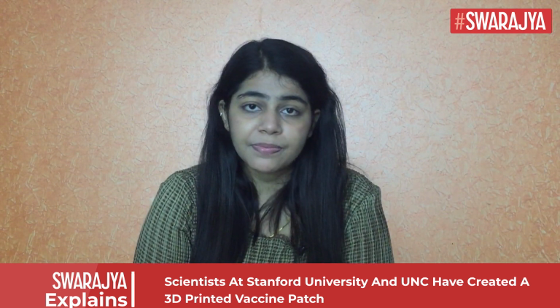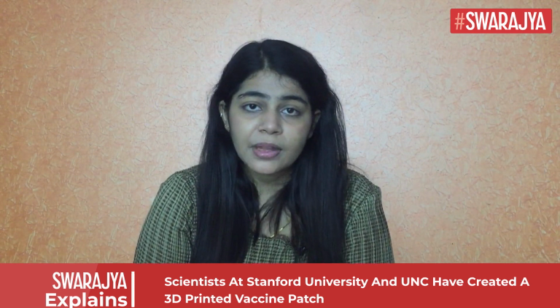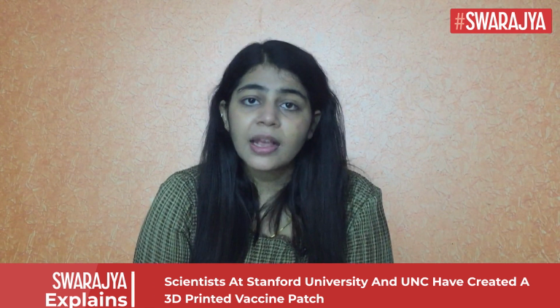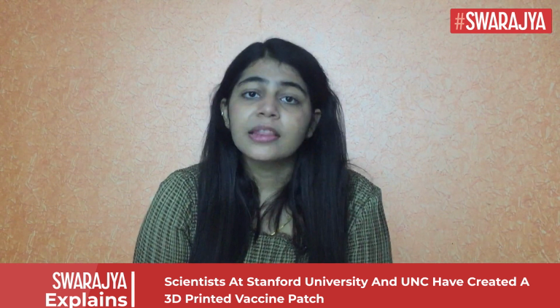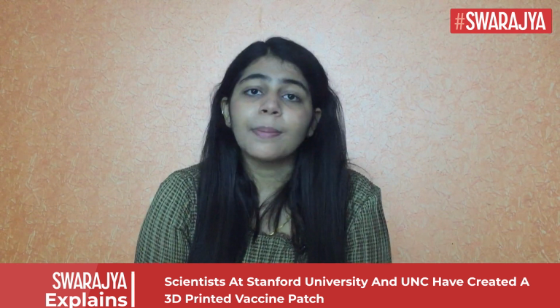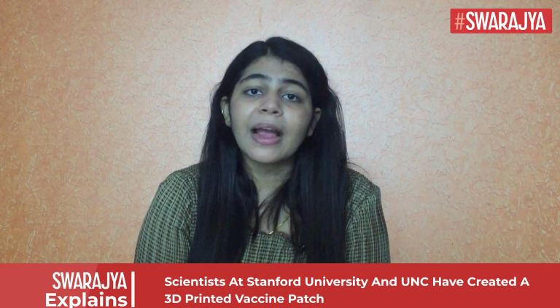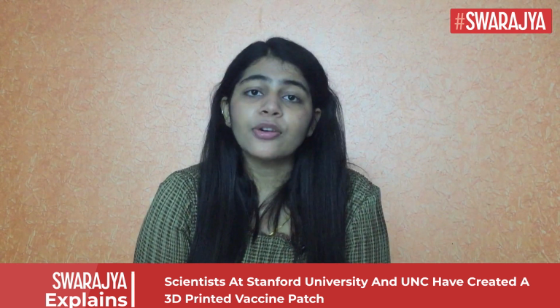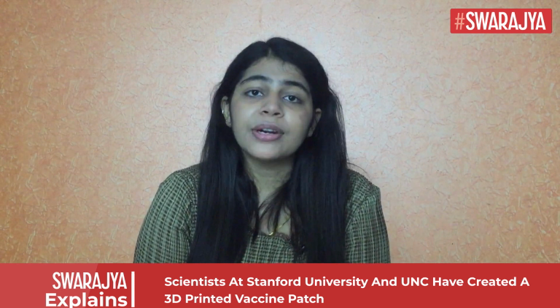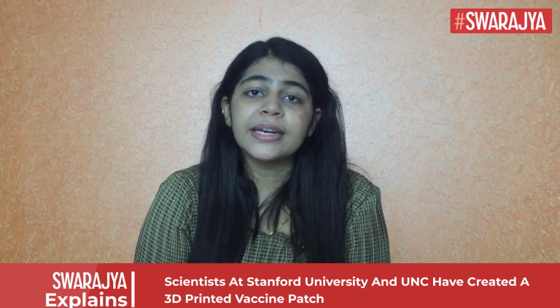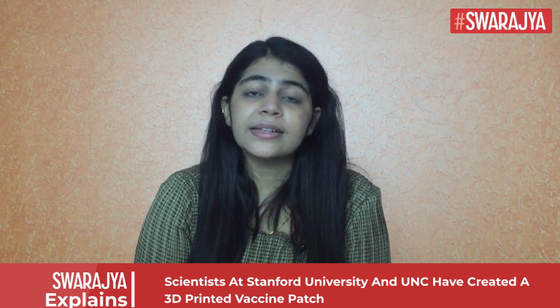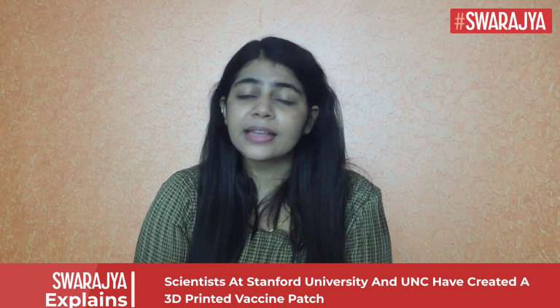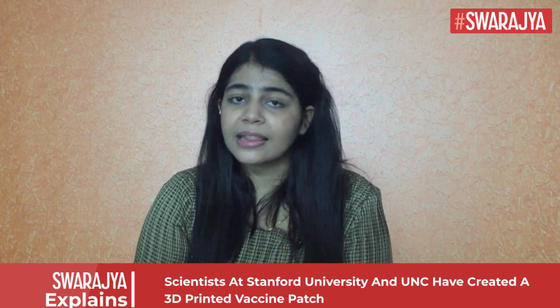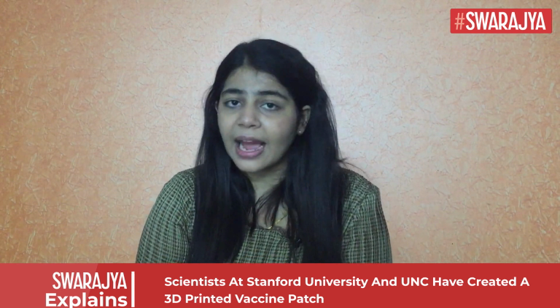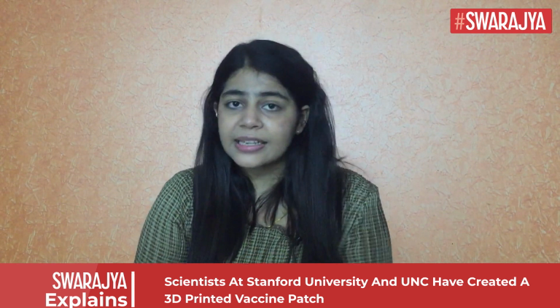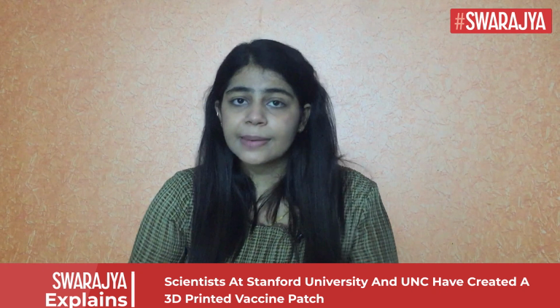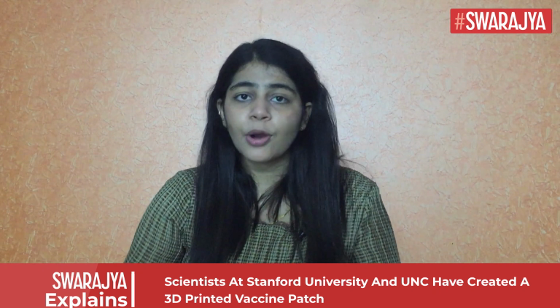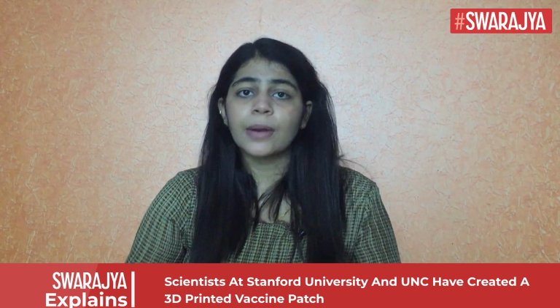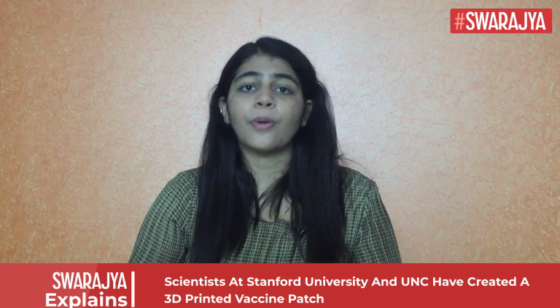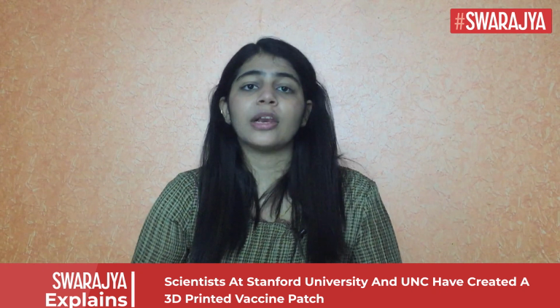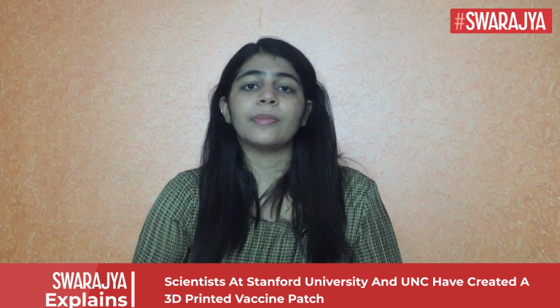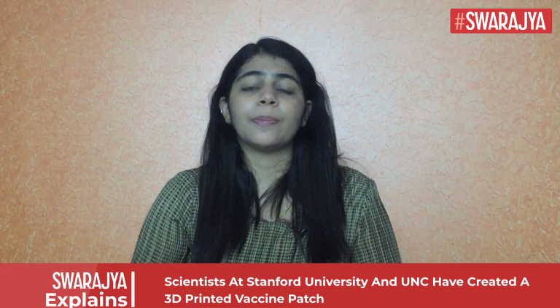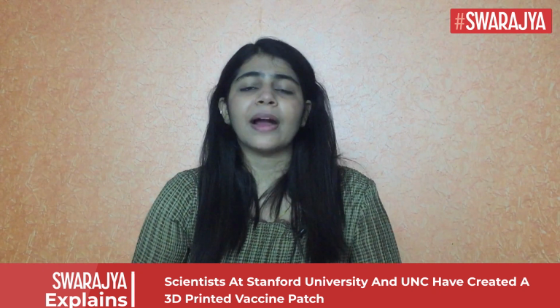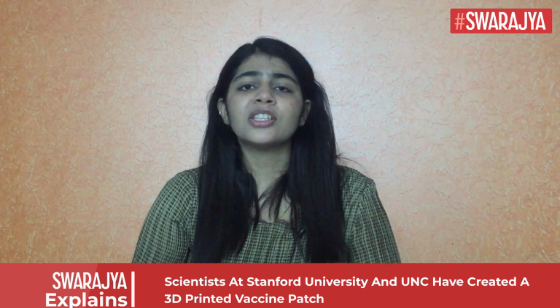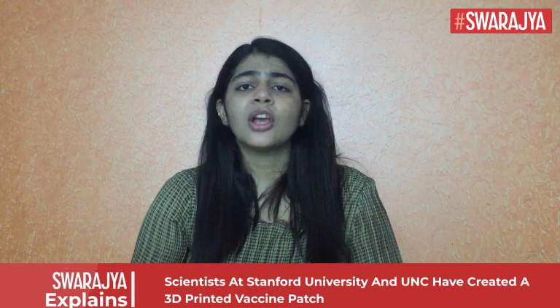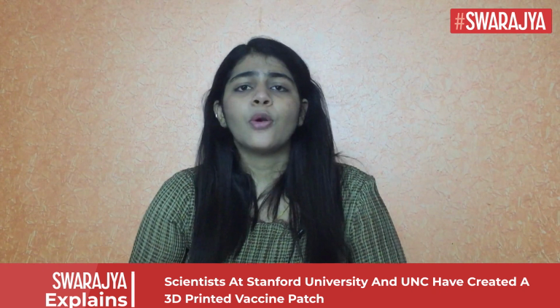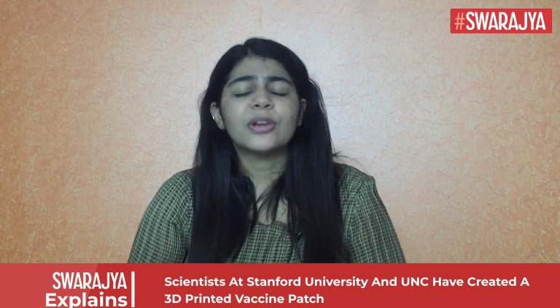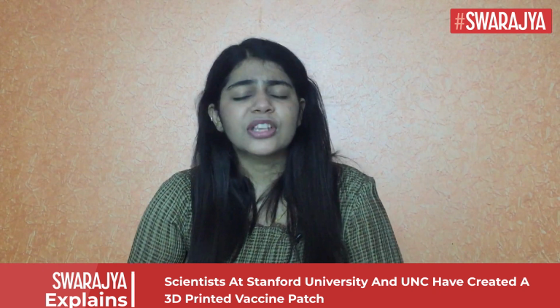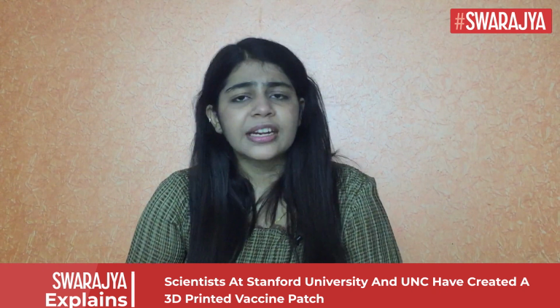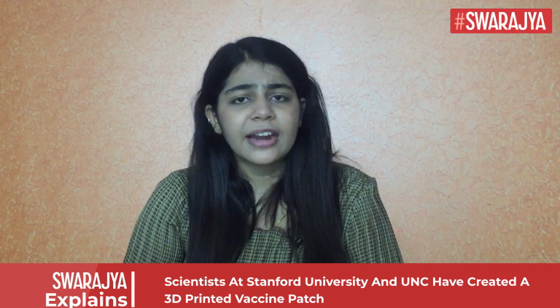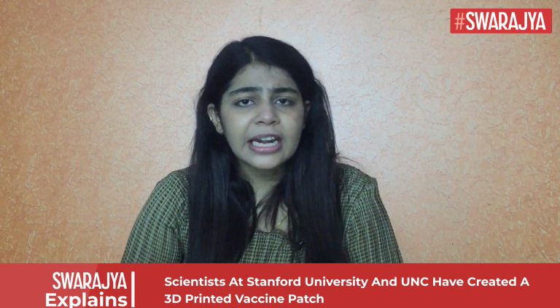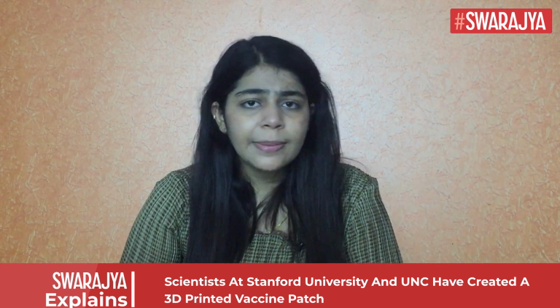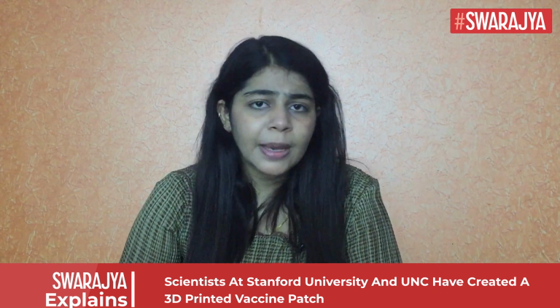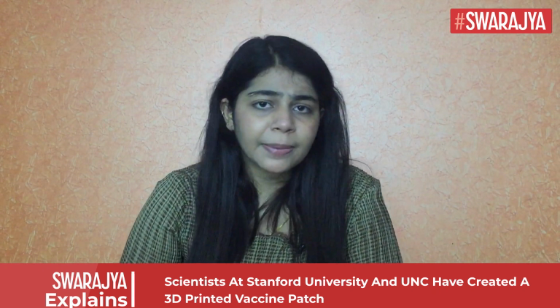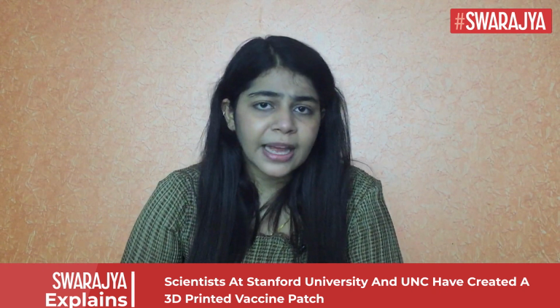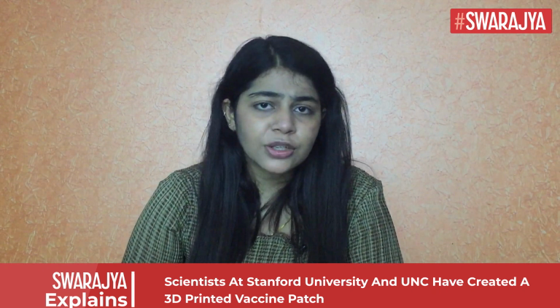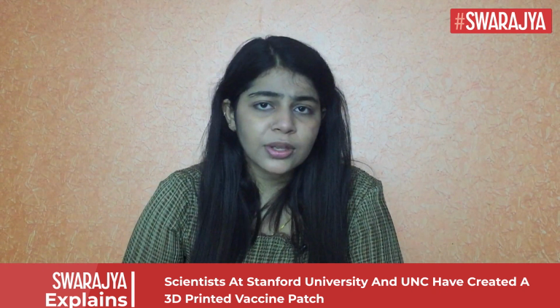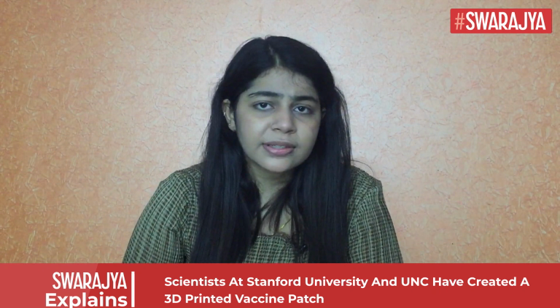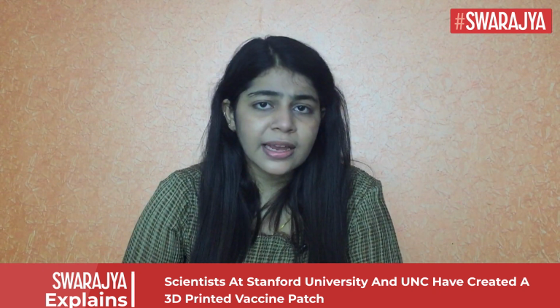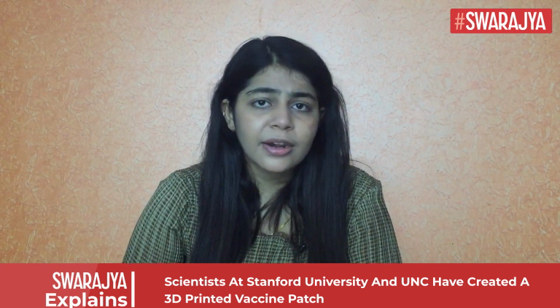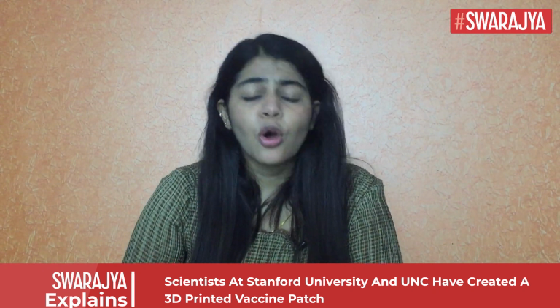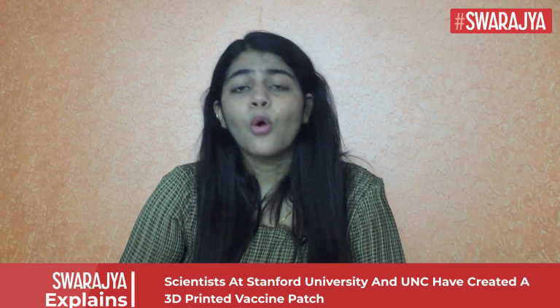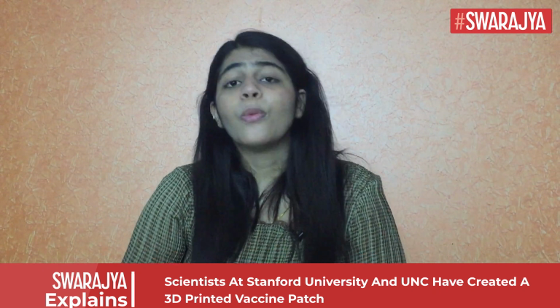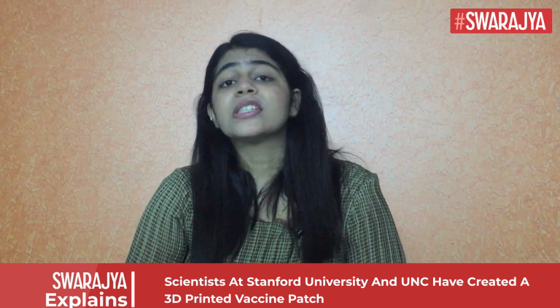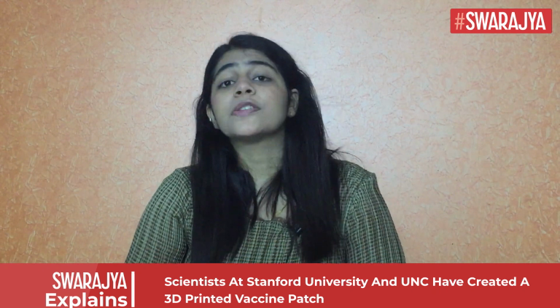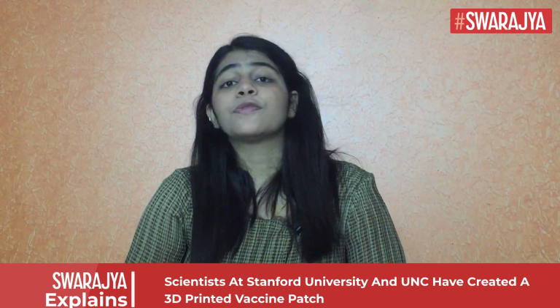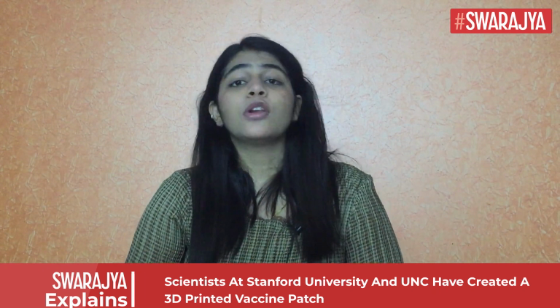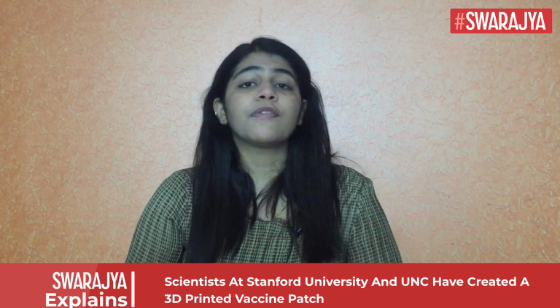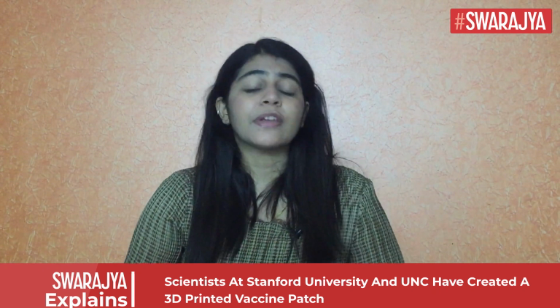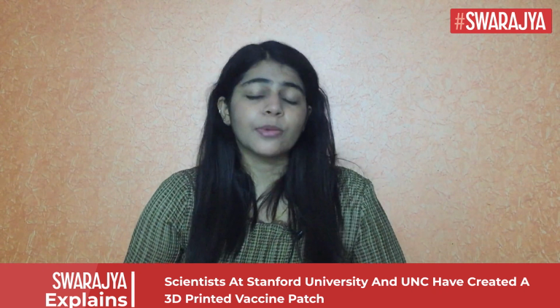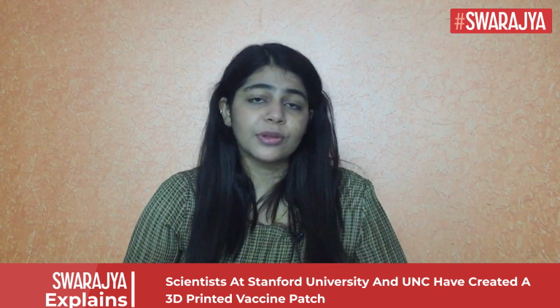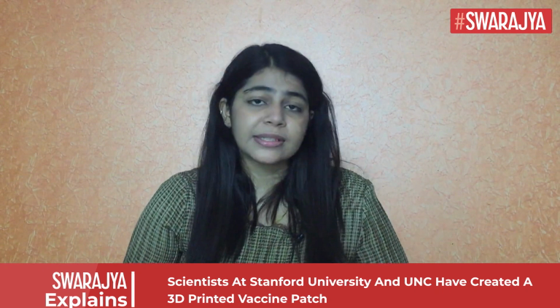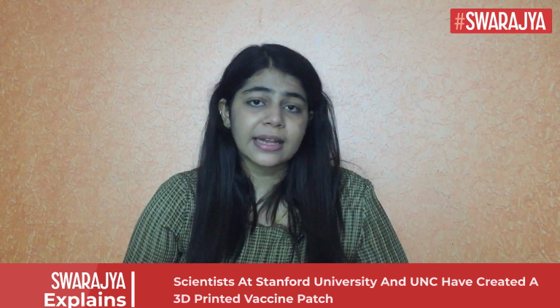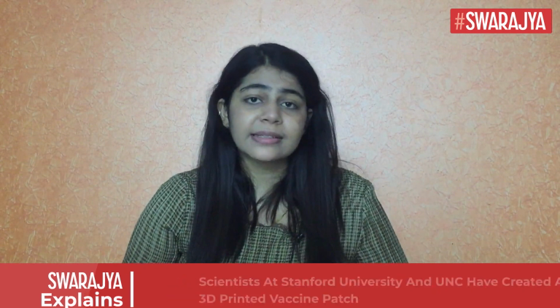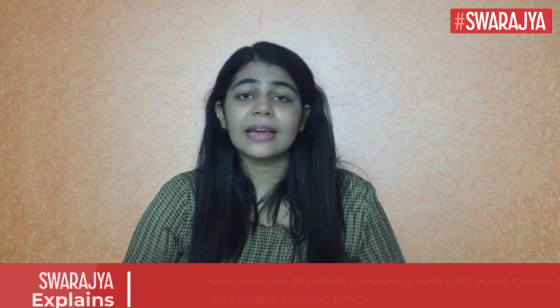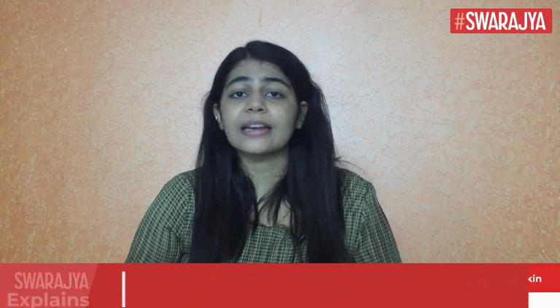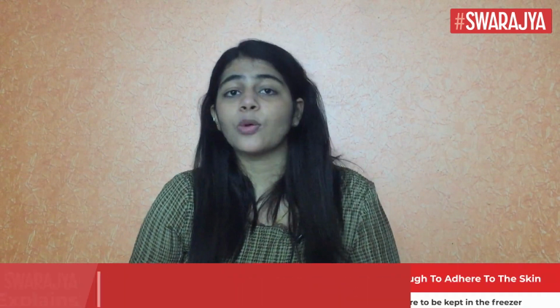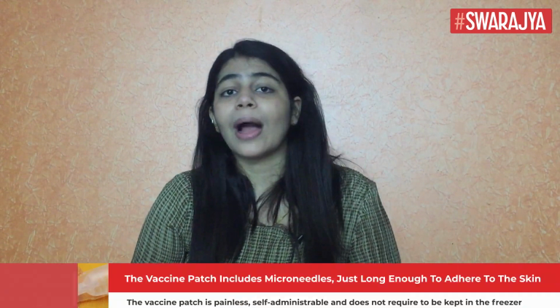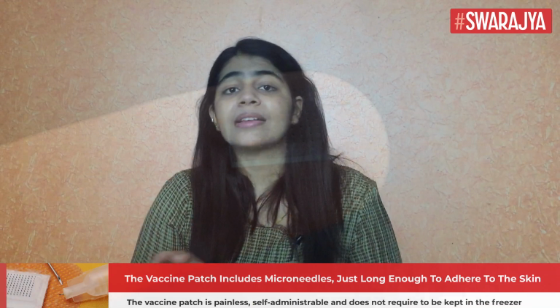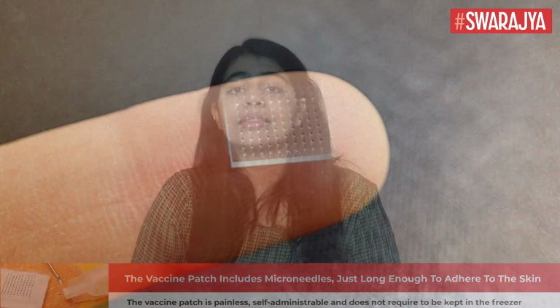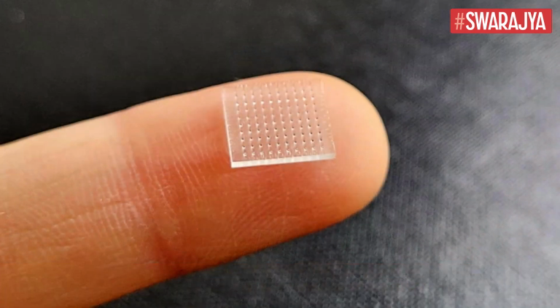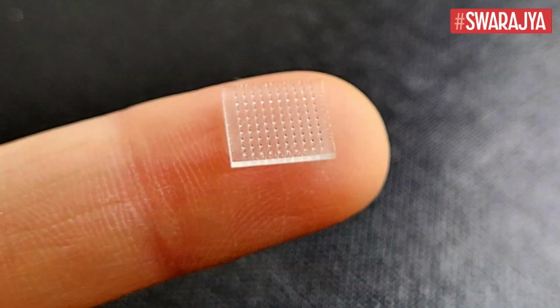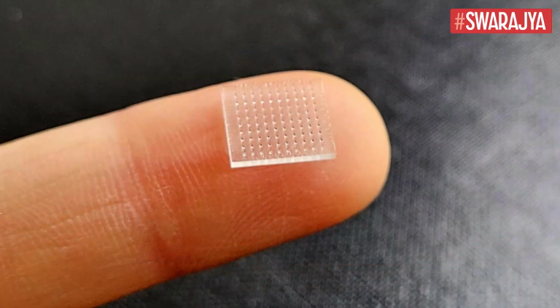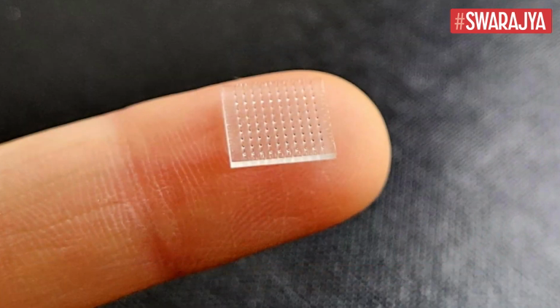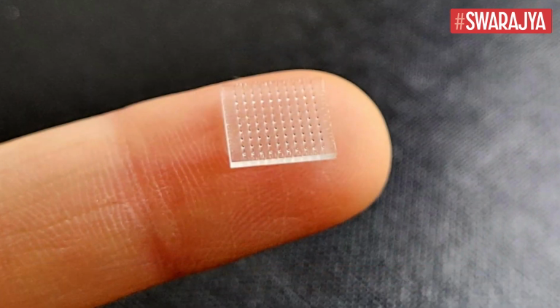The microneedles are lined up on a polymer patch which can be directly applied to the skin, which is full of immune cells that the vaccines target.